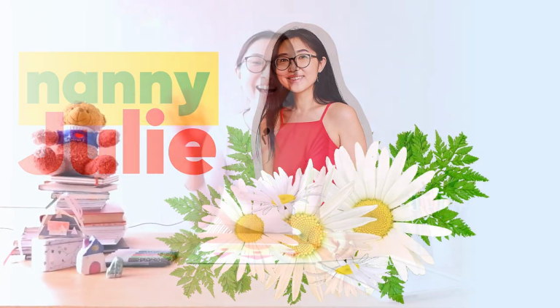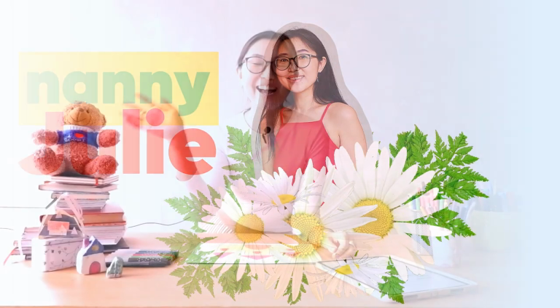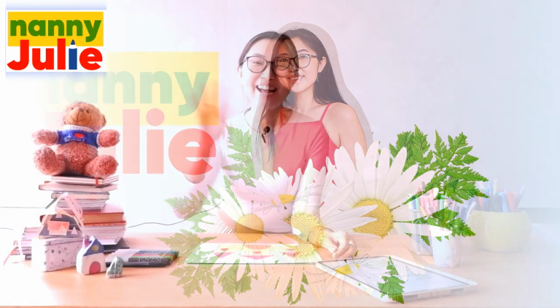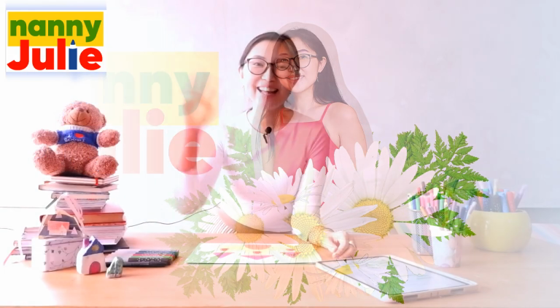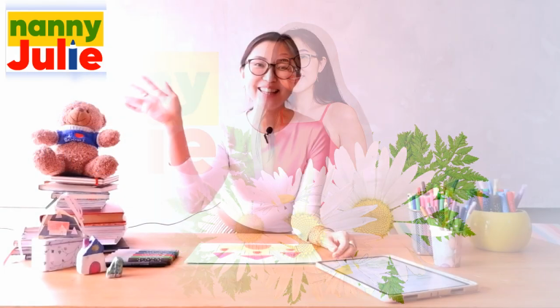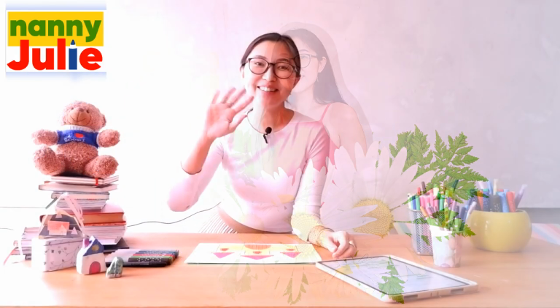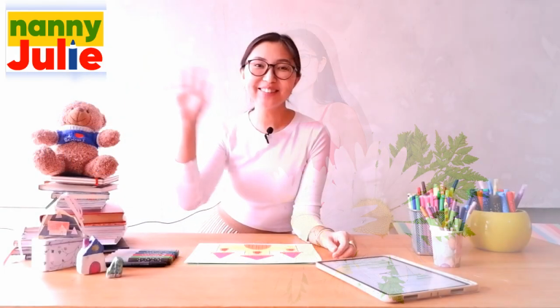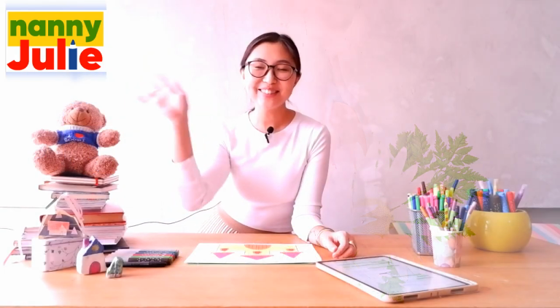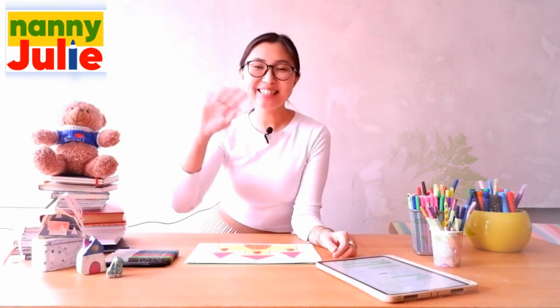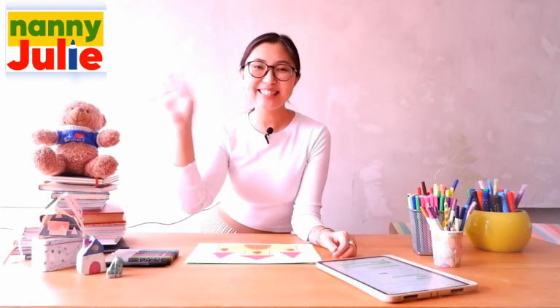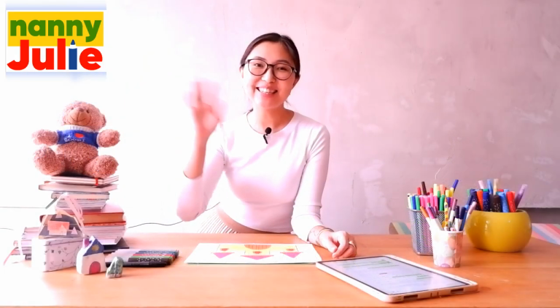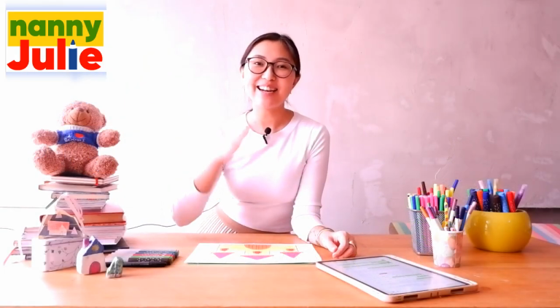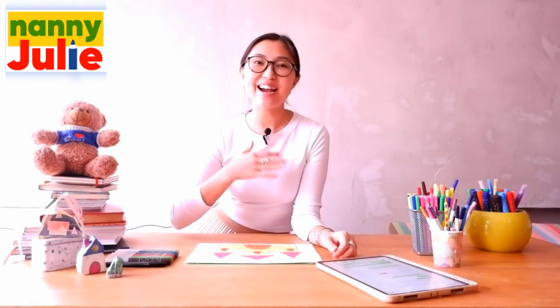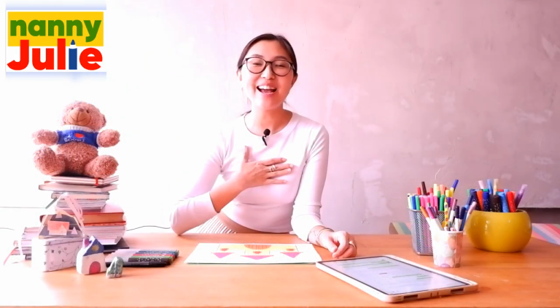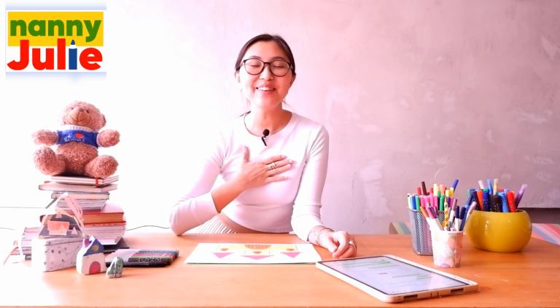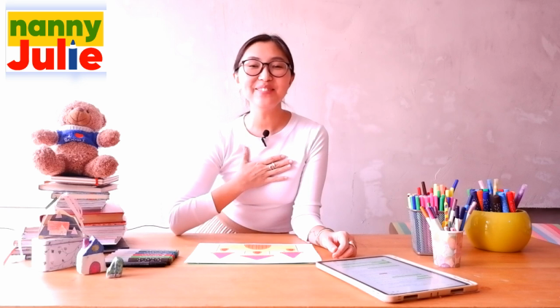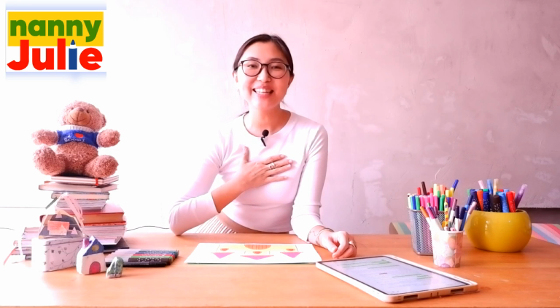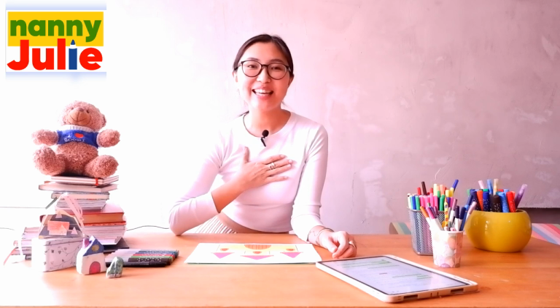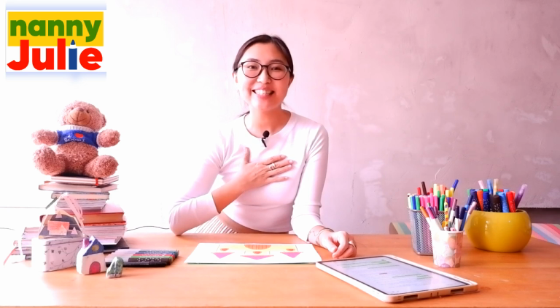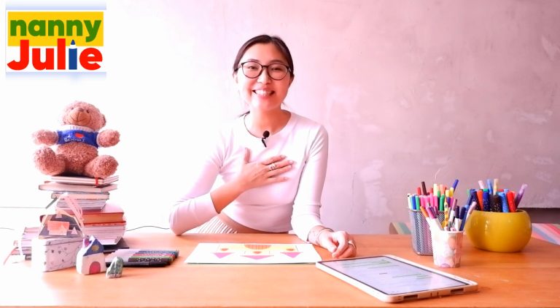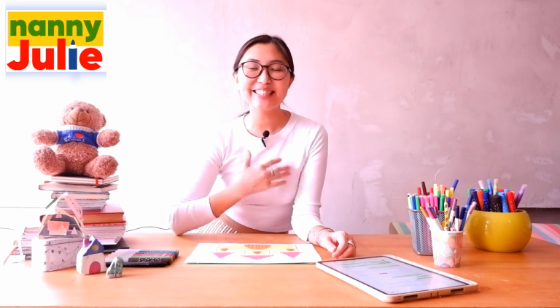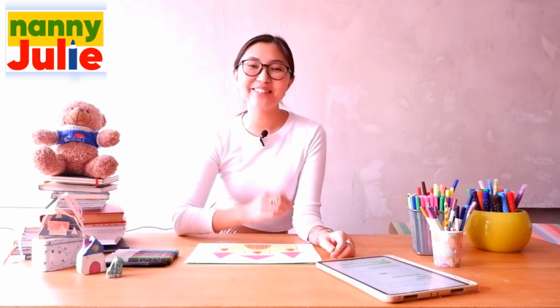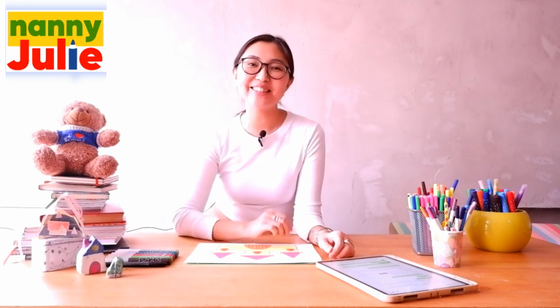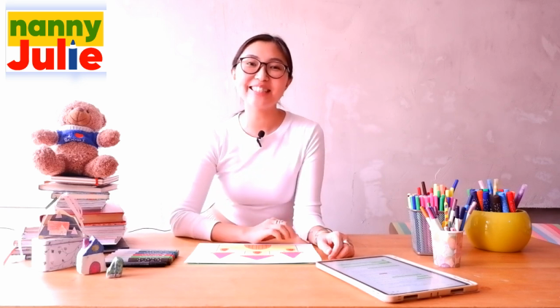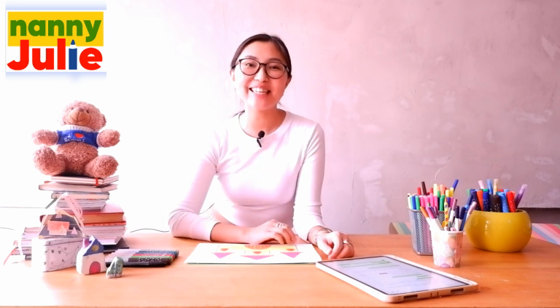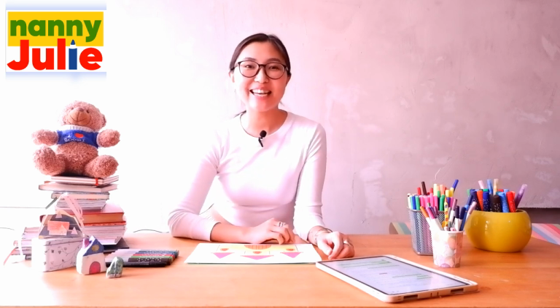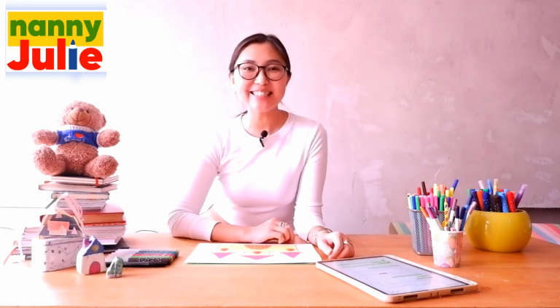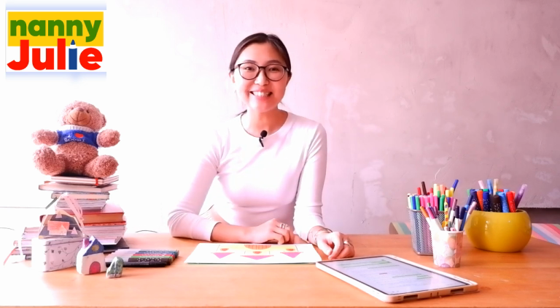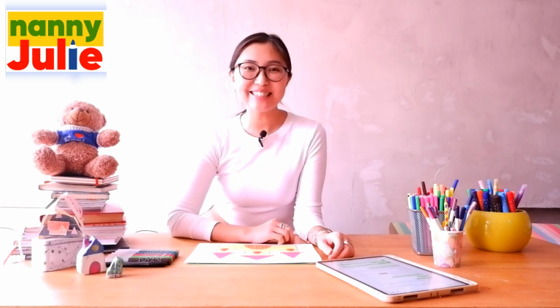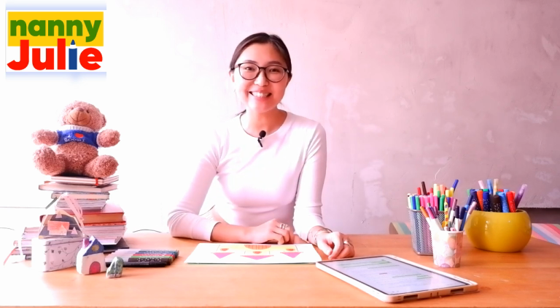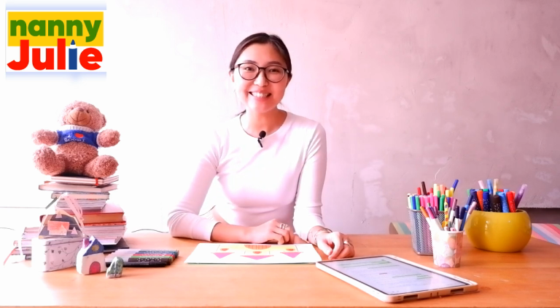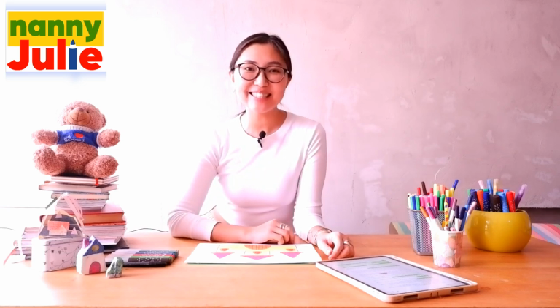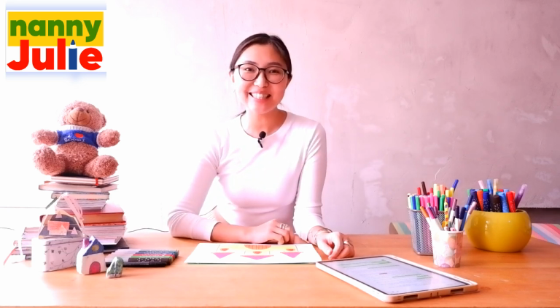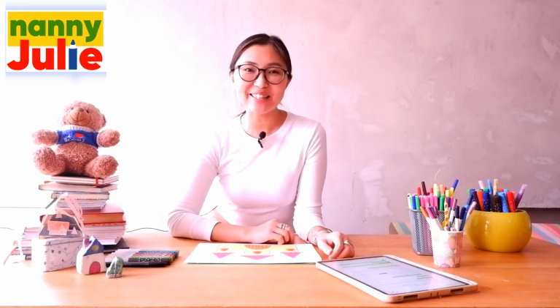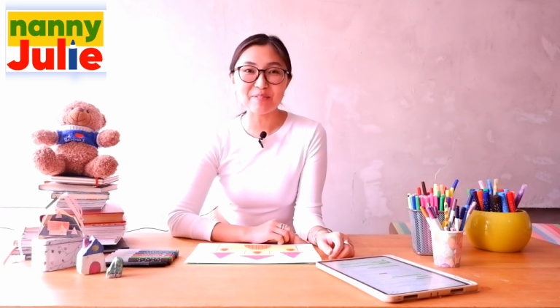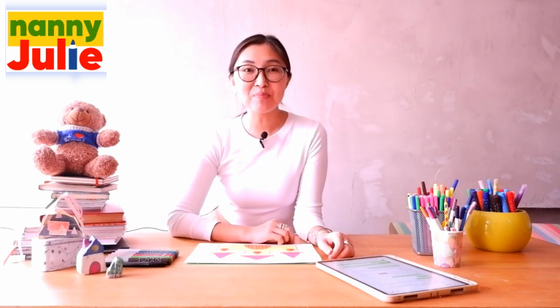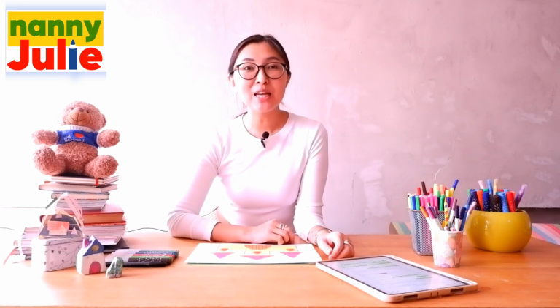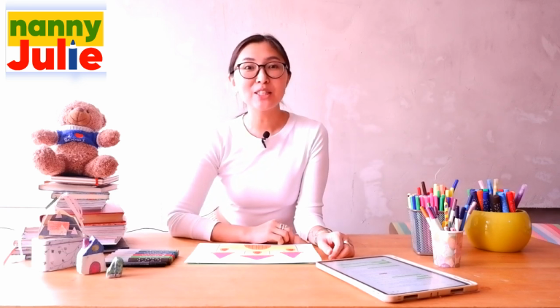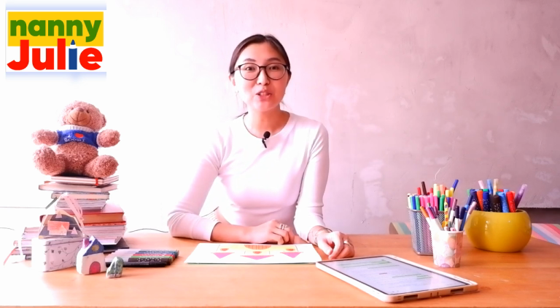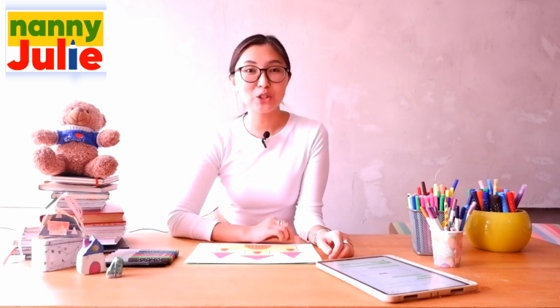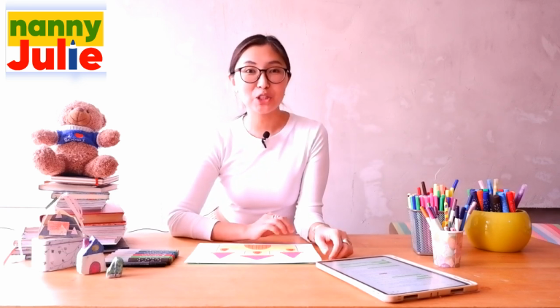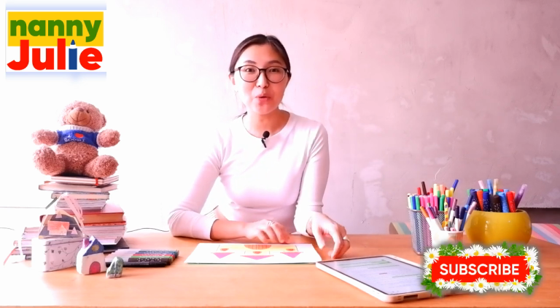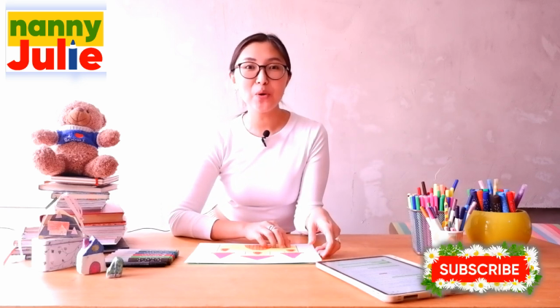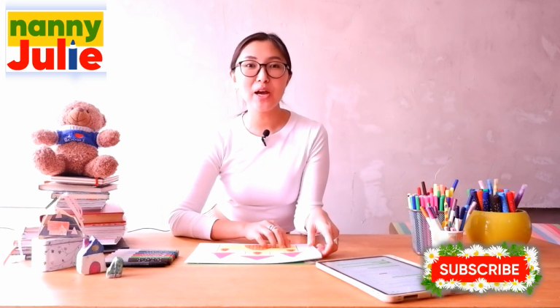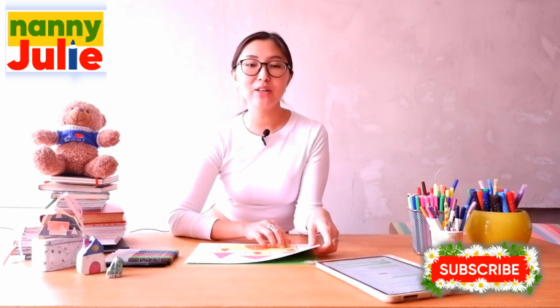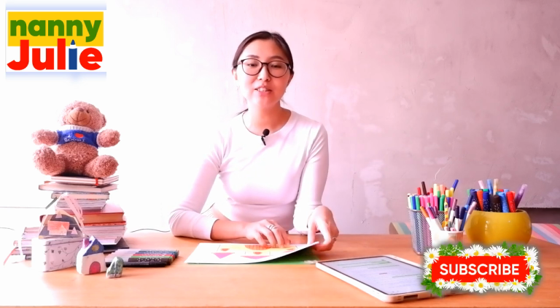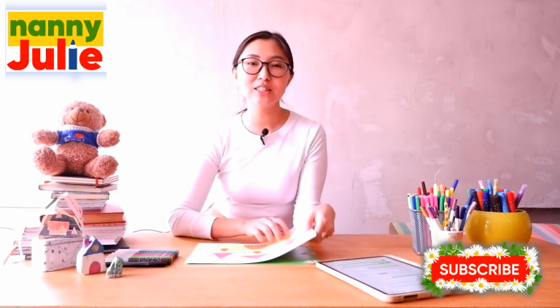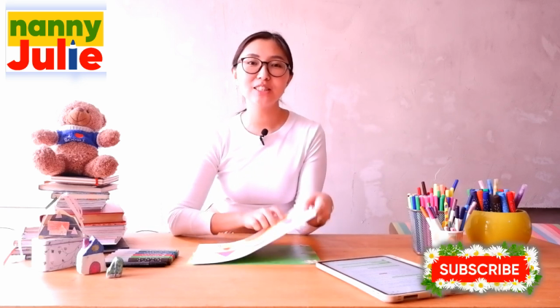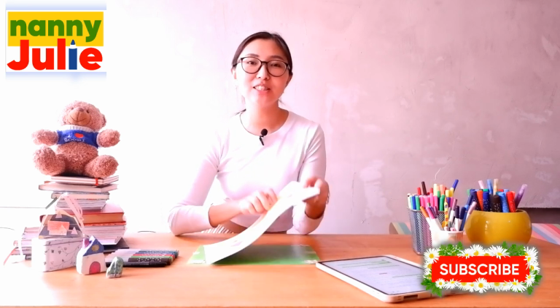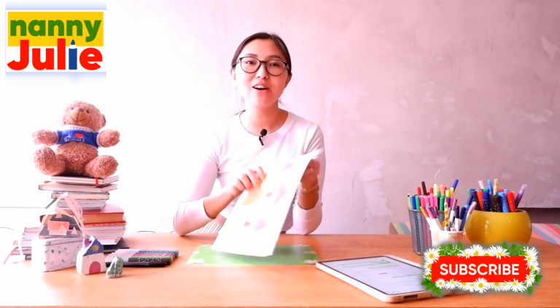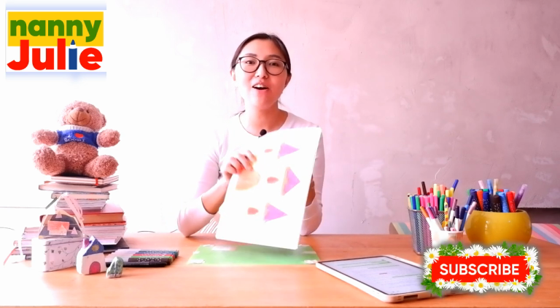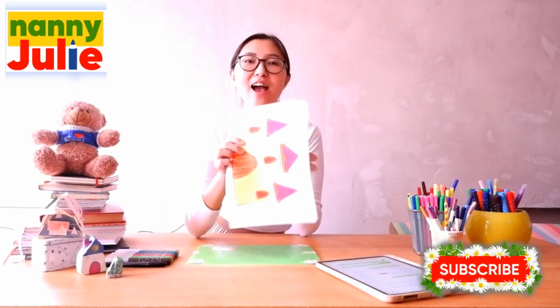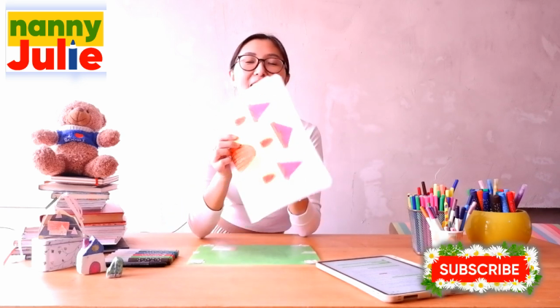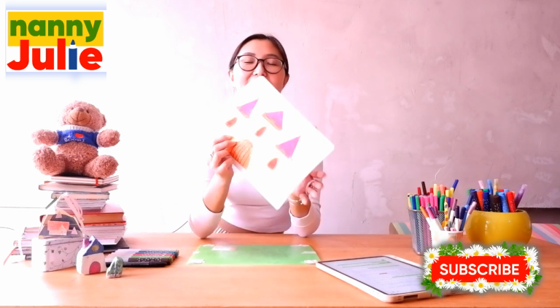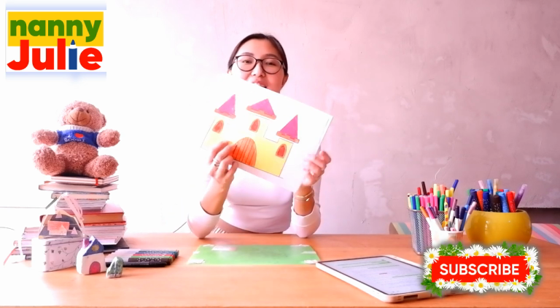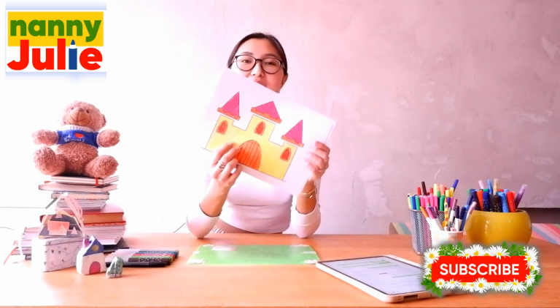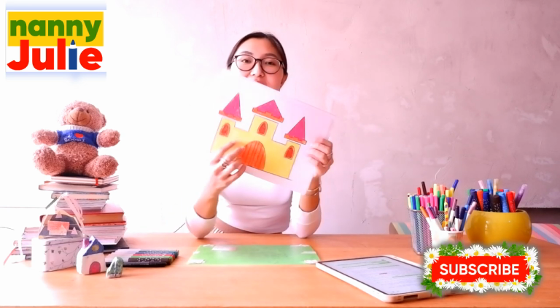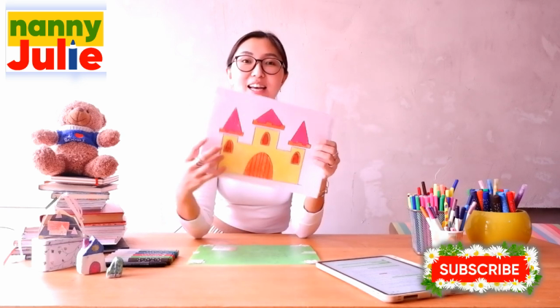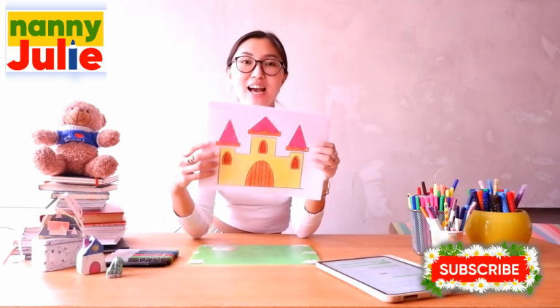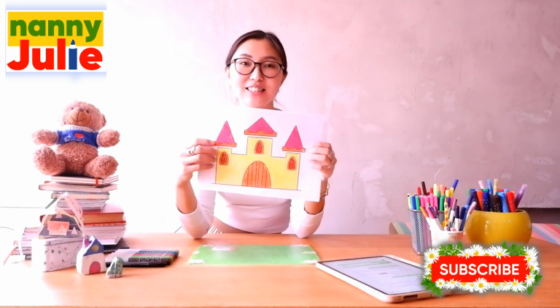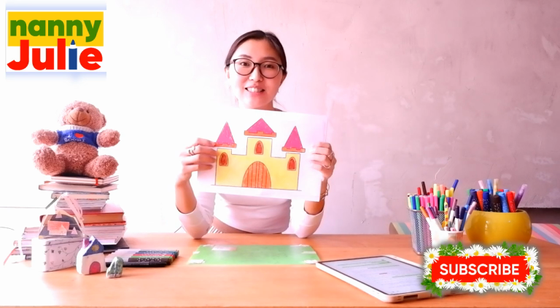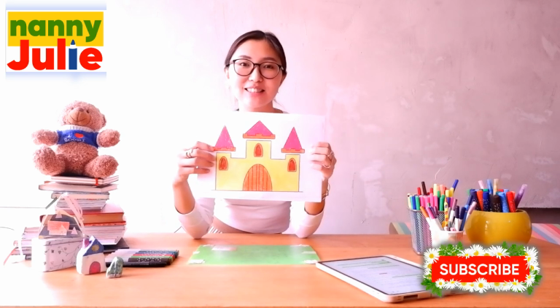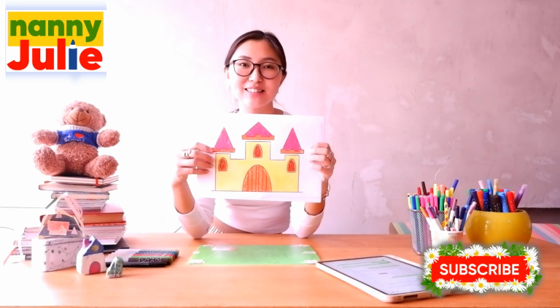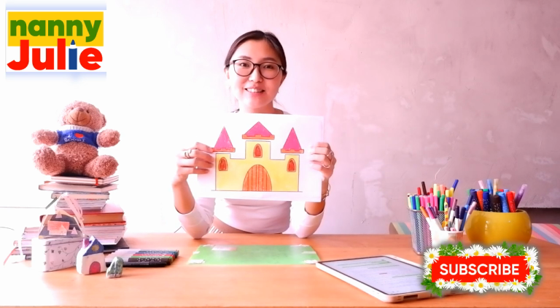Hello dear, I'm Nanny Judy. Nice to see you. Today we are gonna draw a castle.